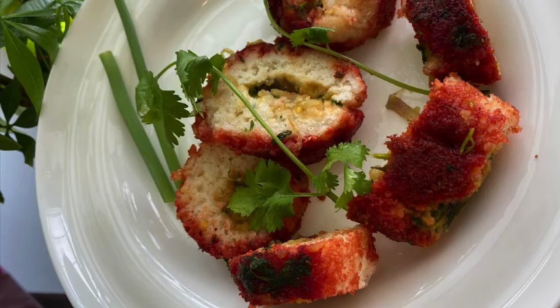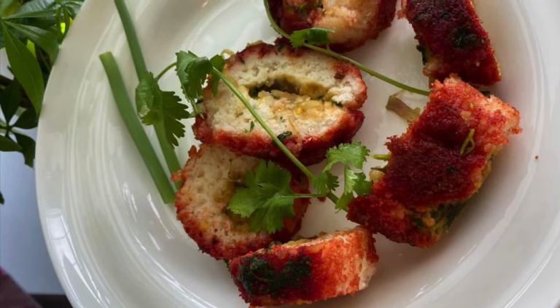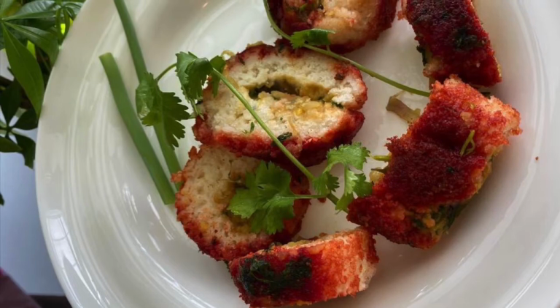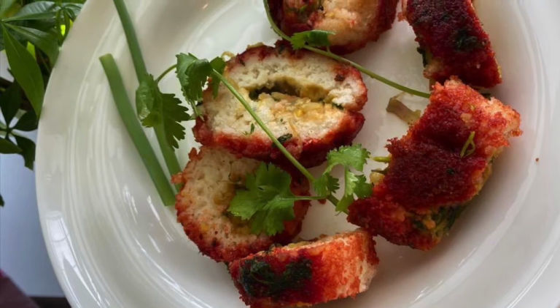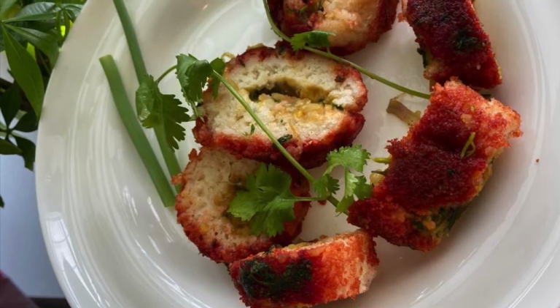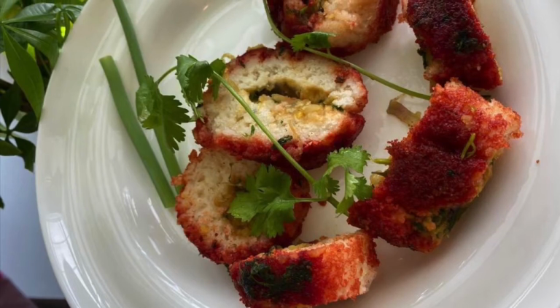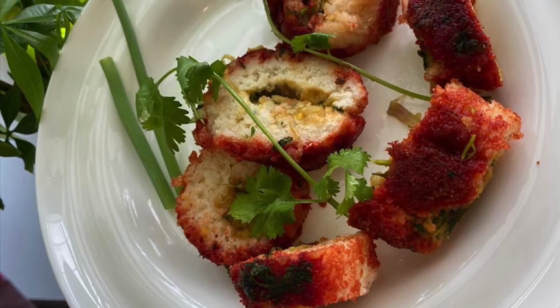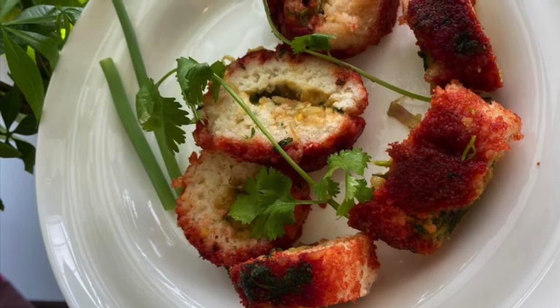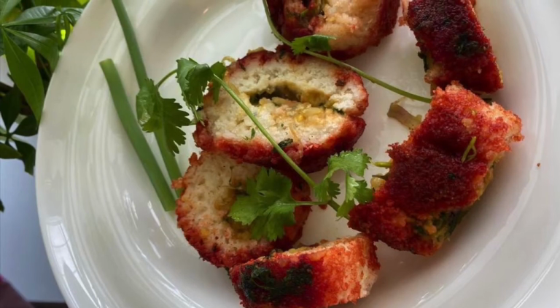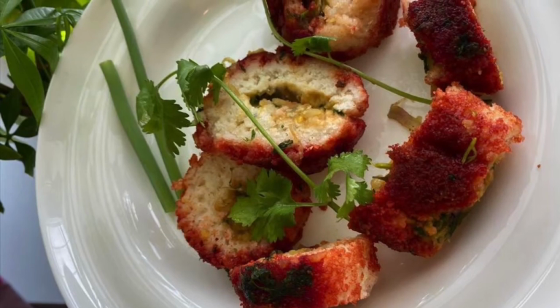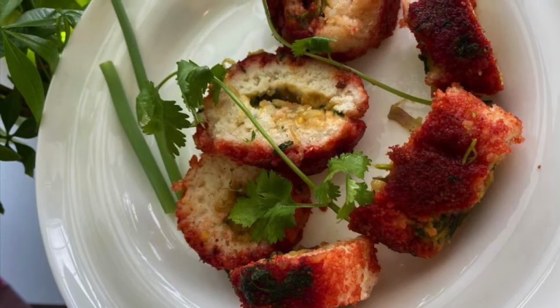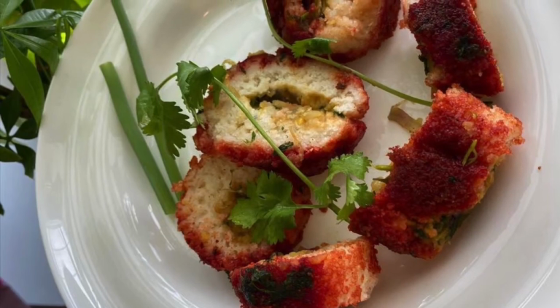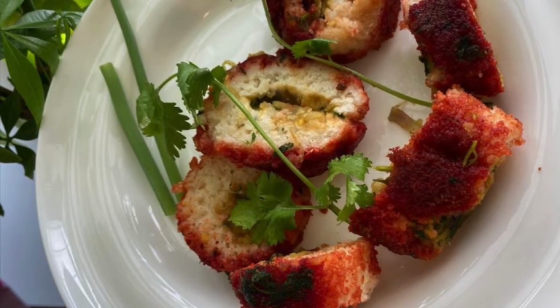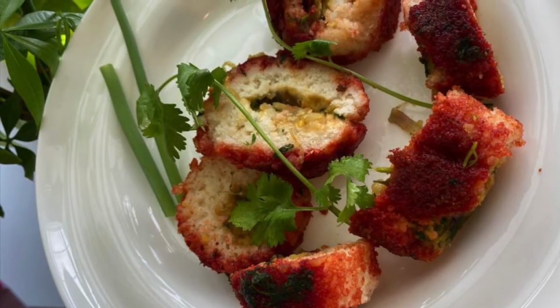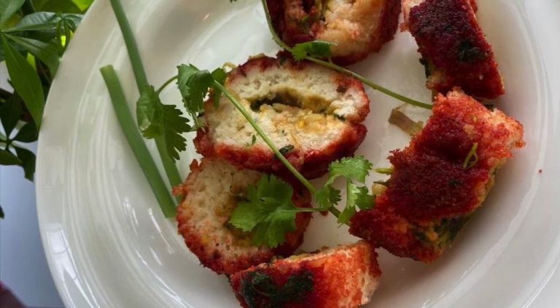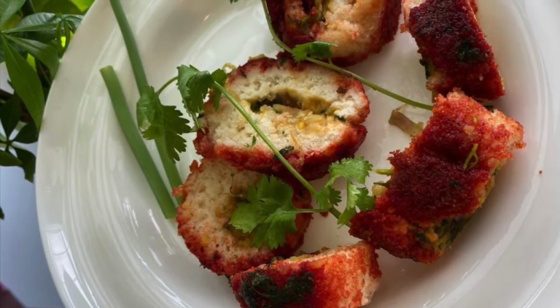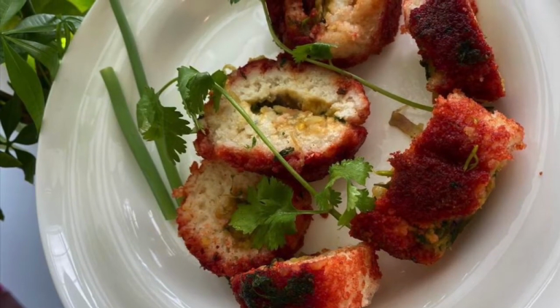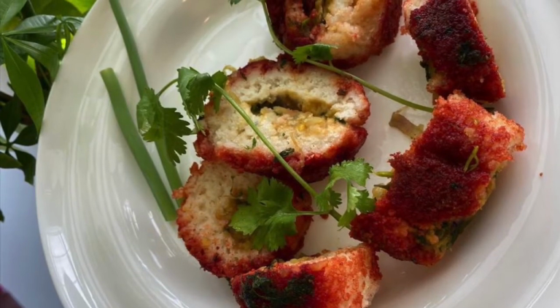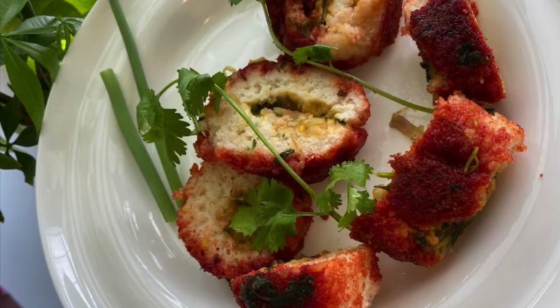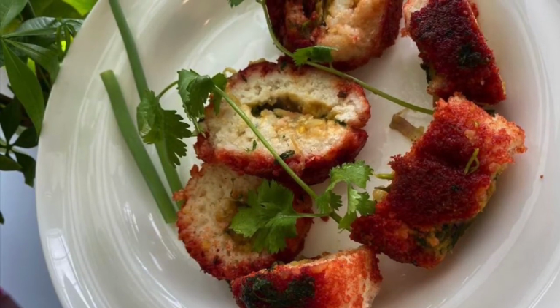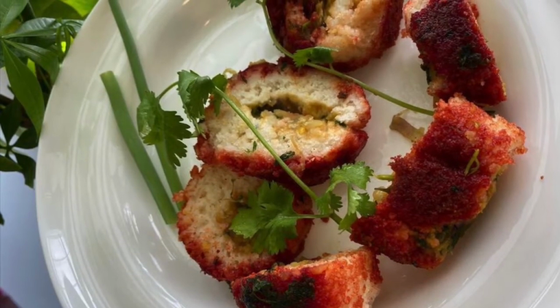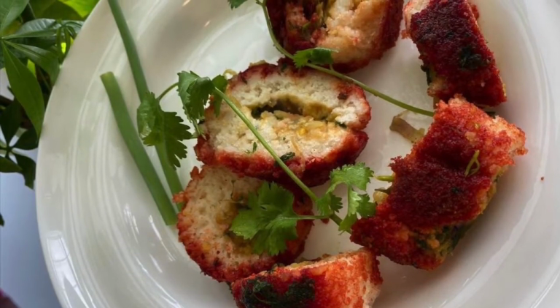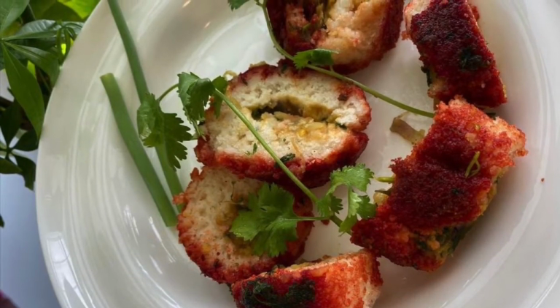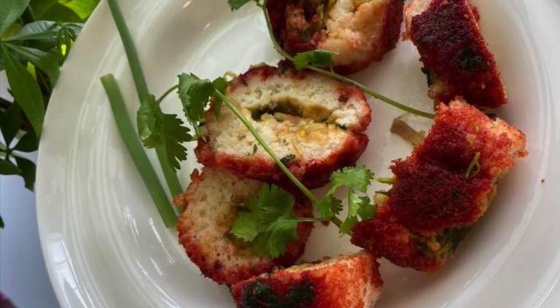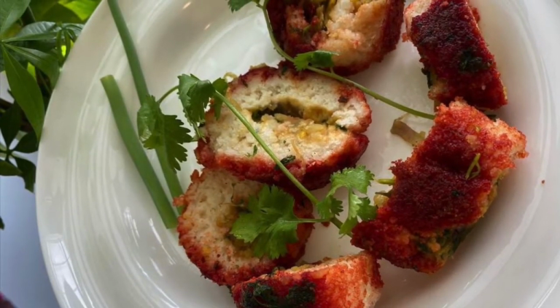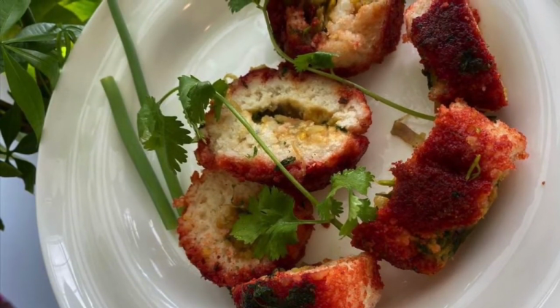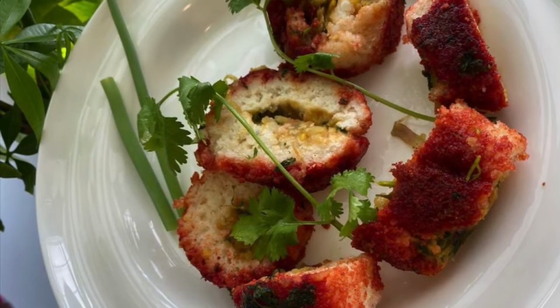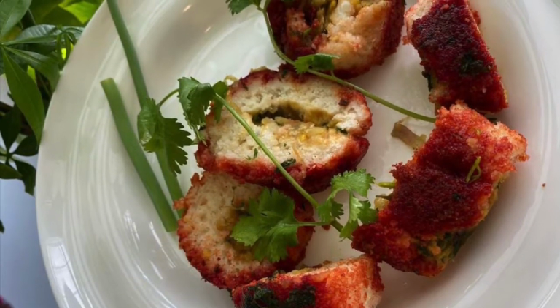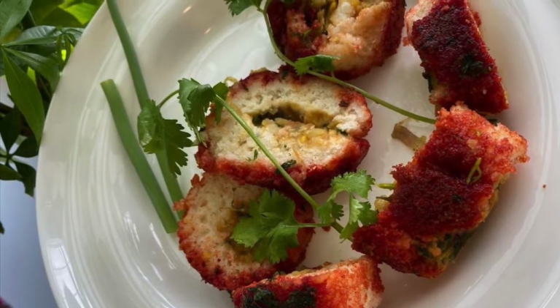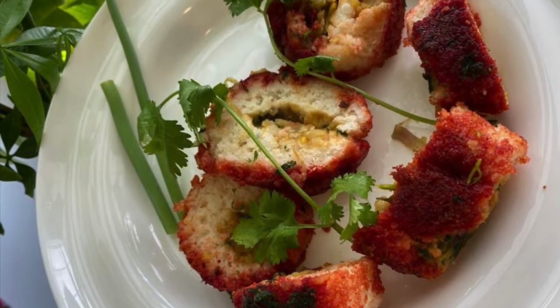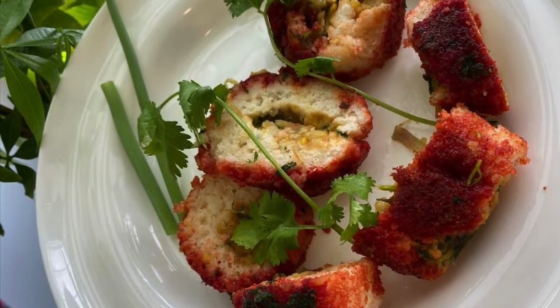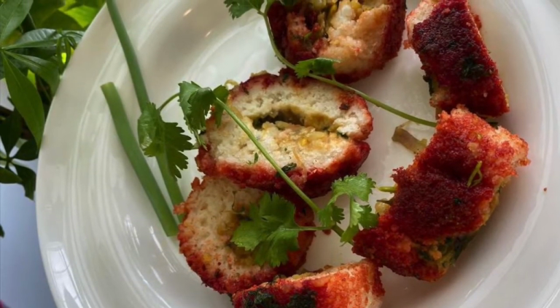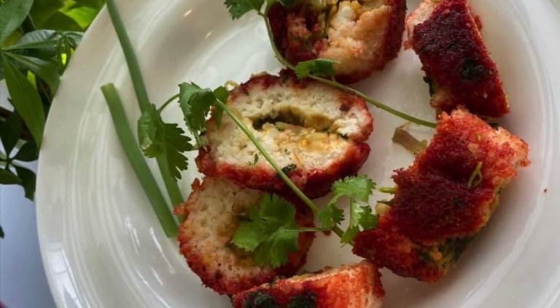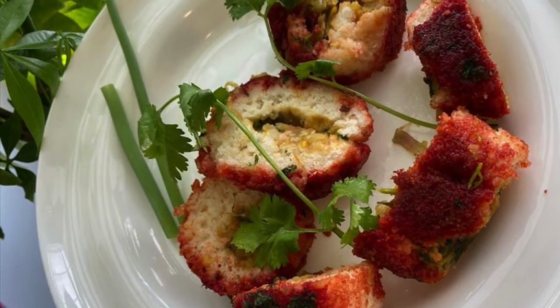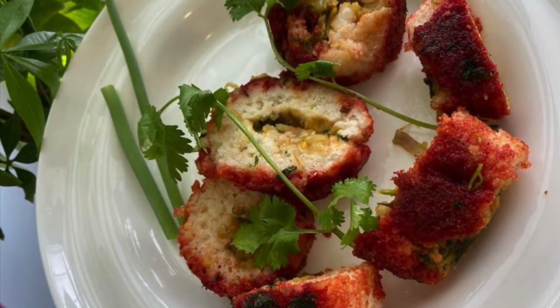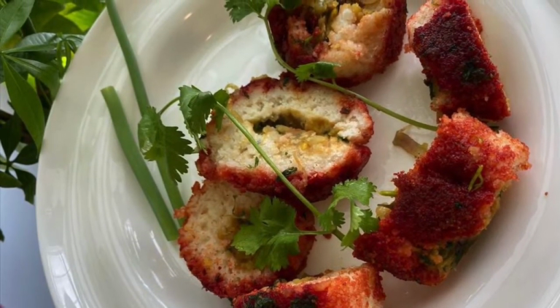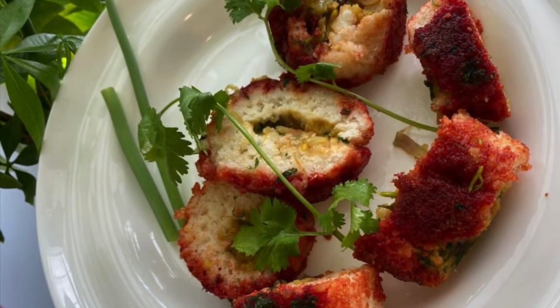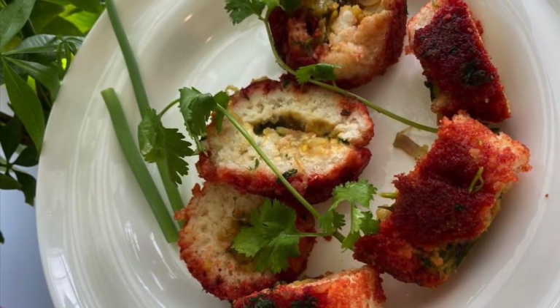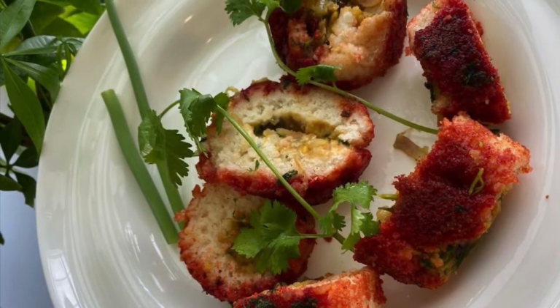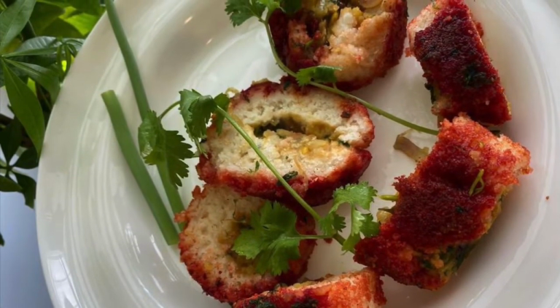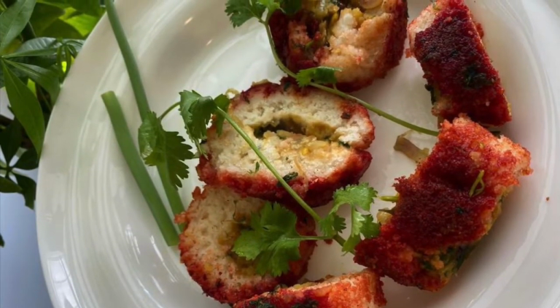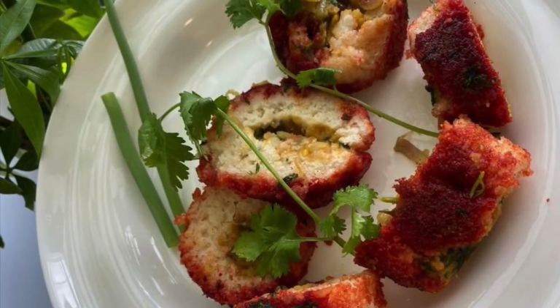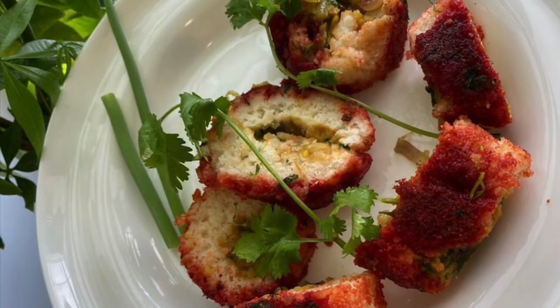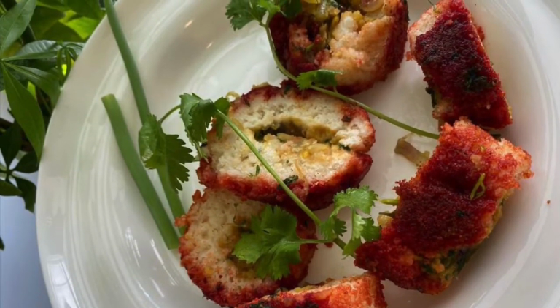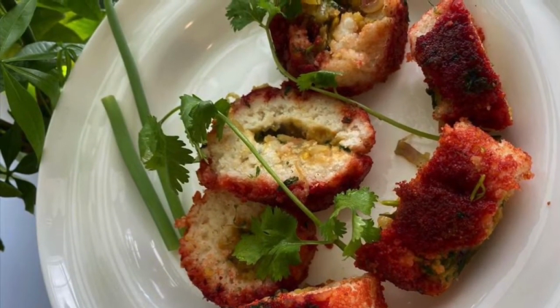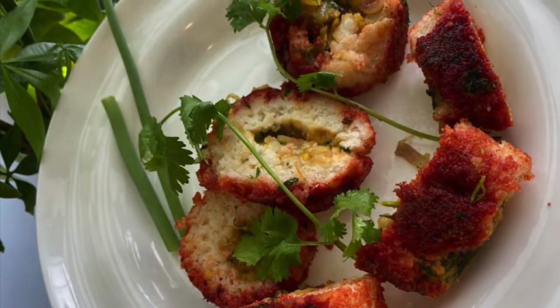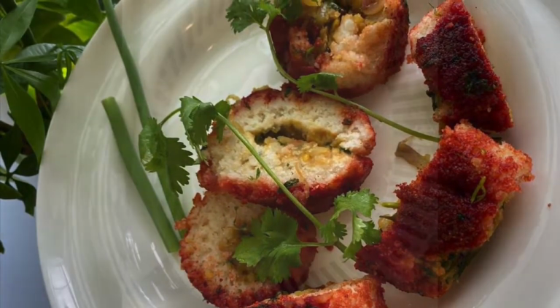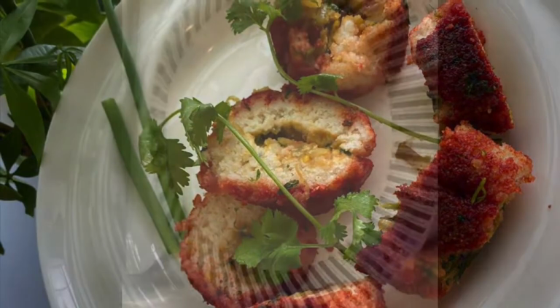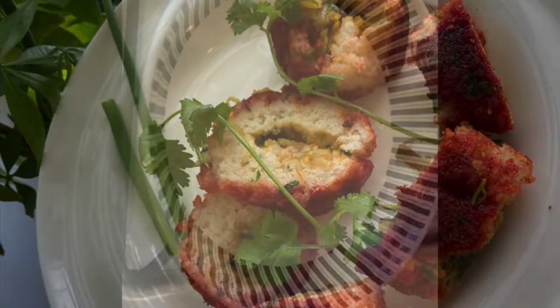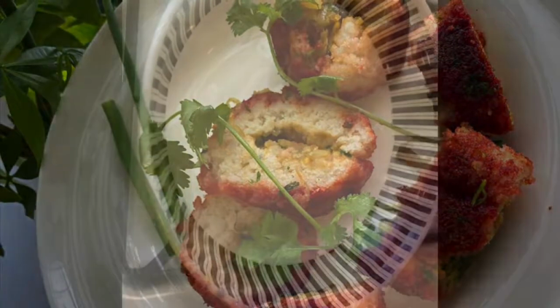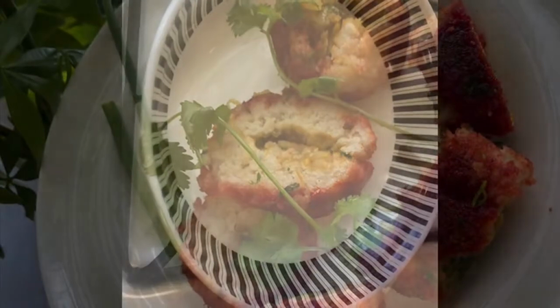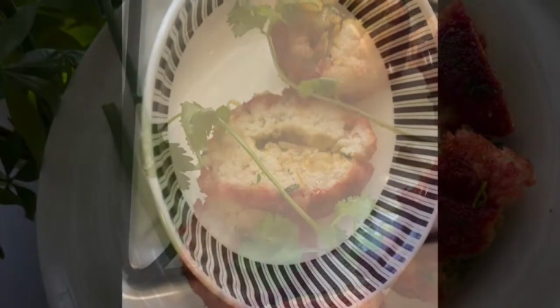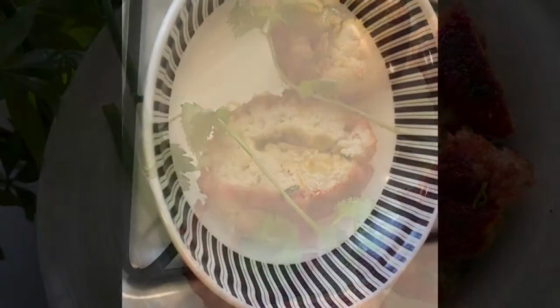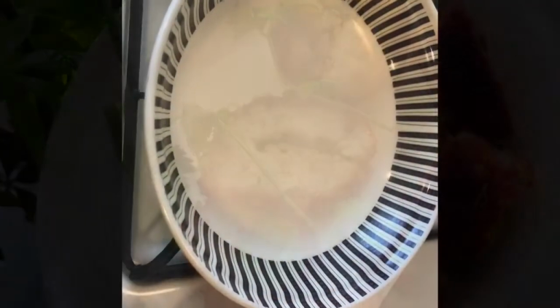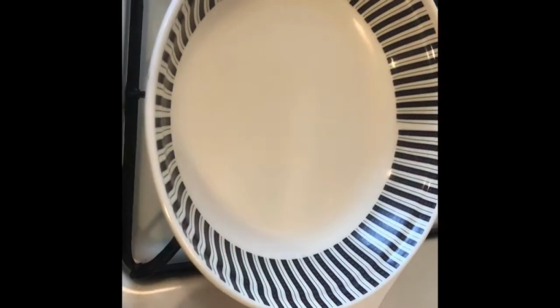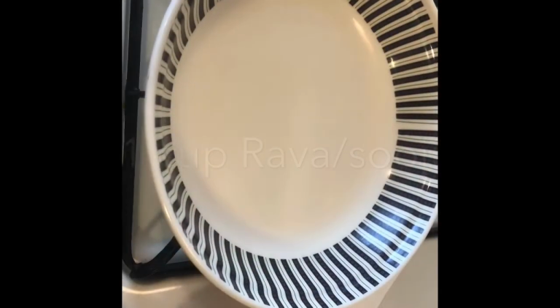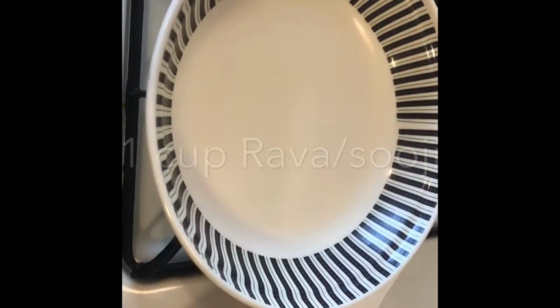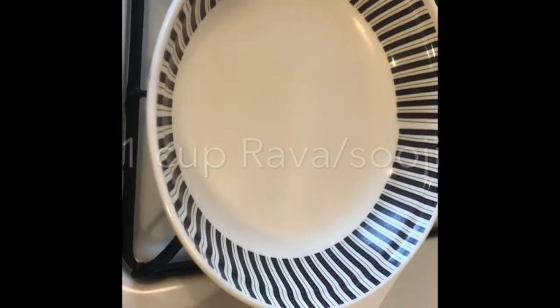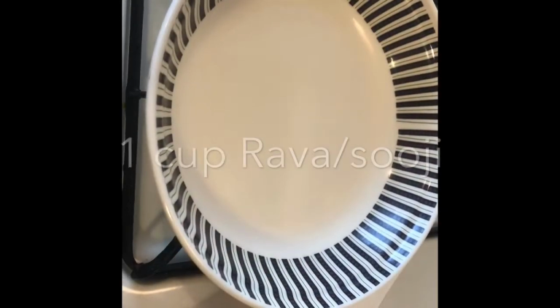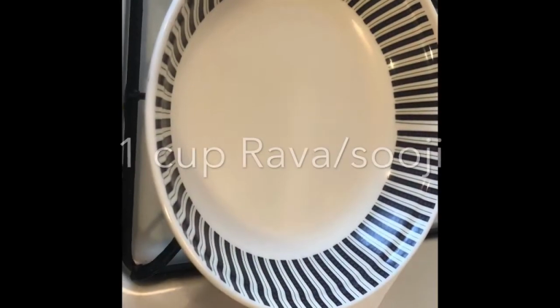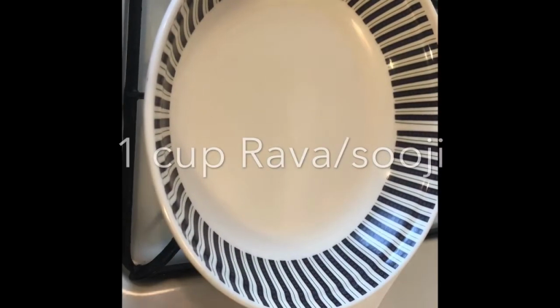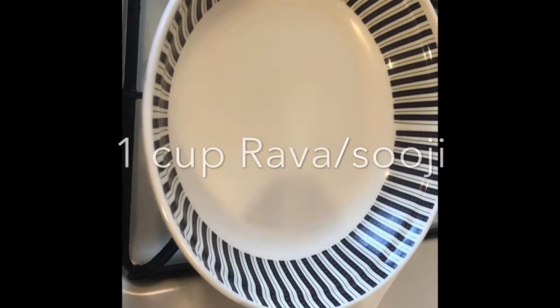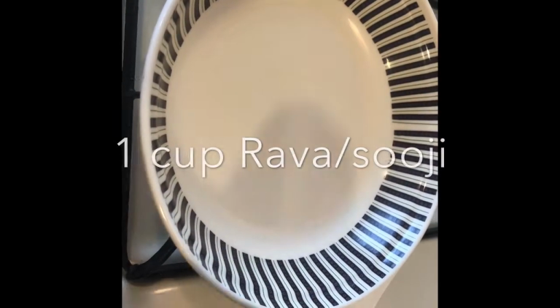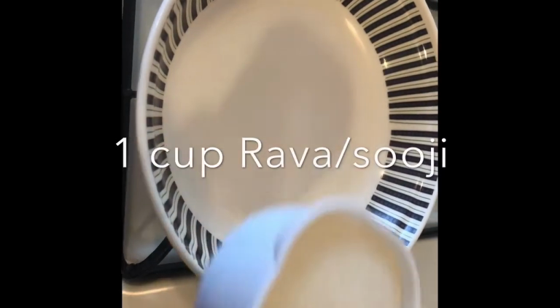Hello friends, welcome back to my channel. Today I will share an easy recipe. It is also a breakfast recipe.